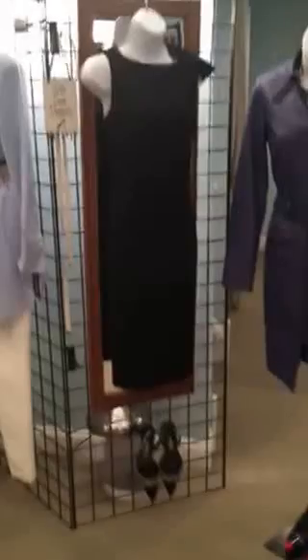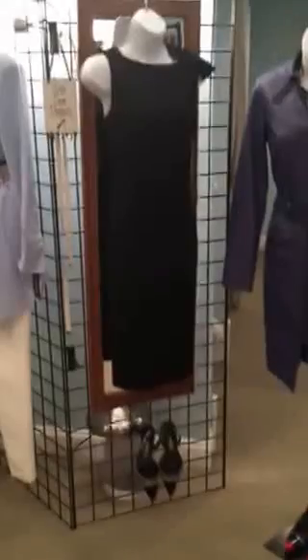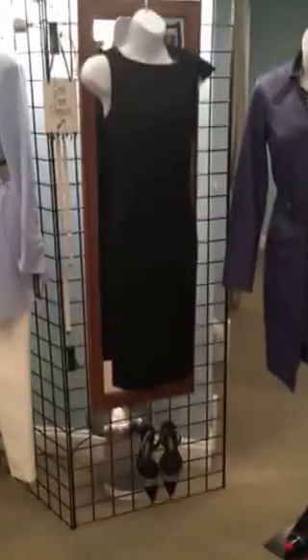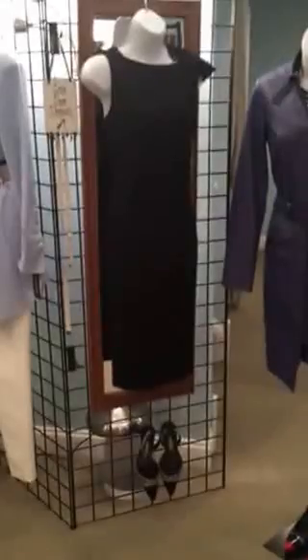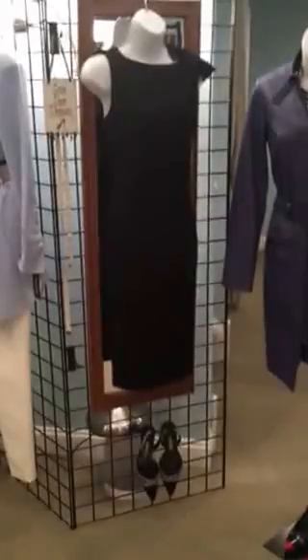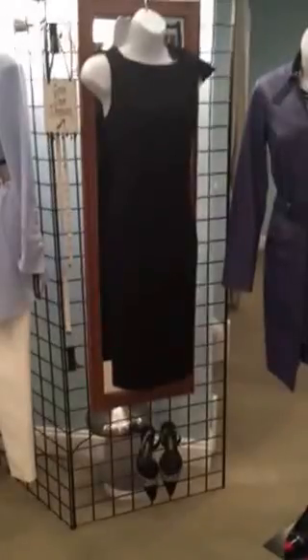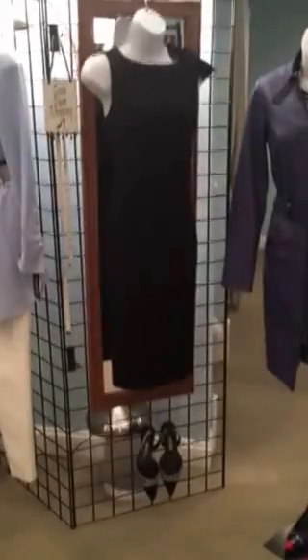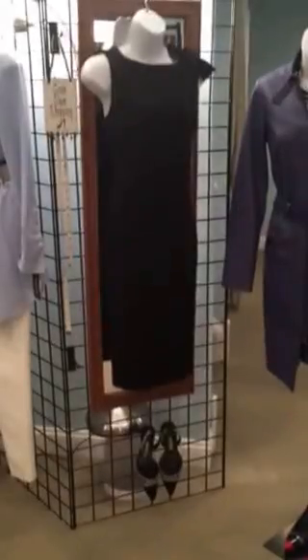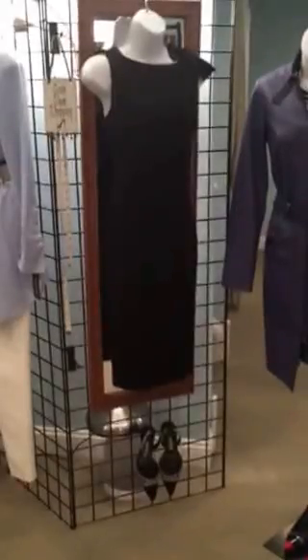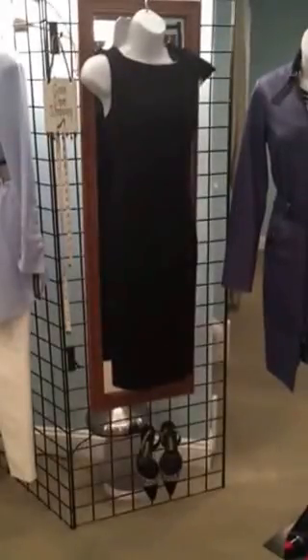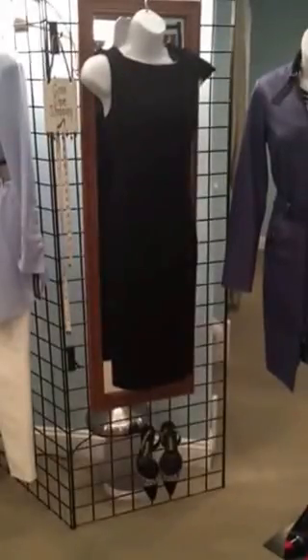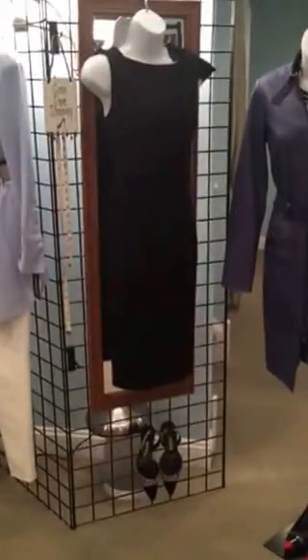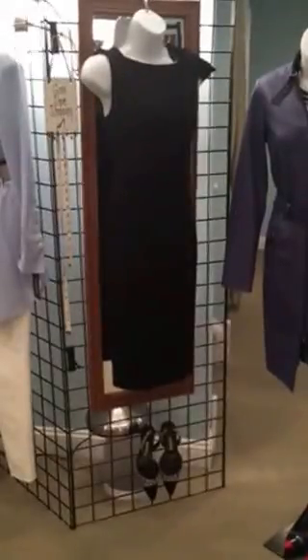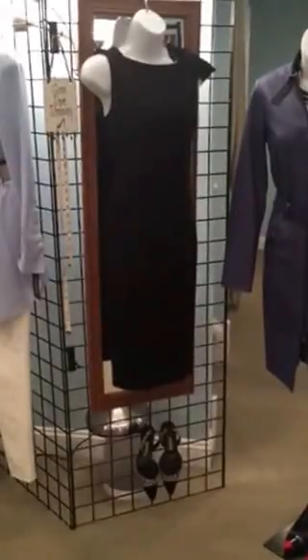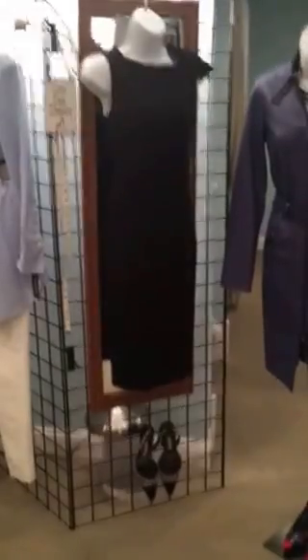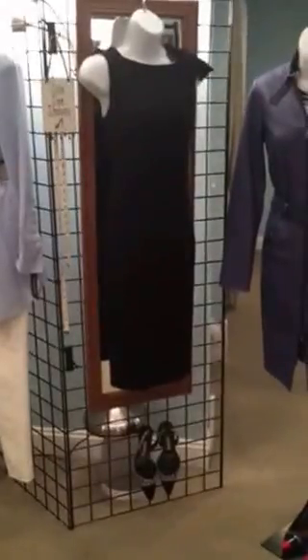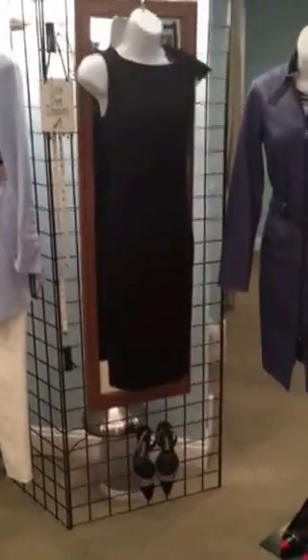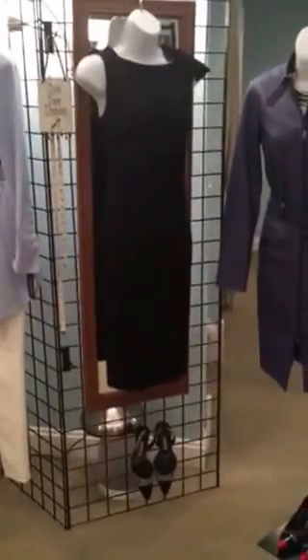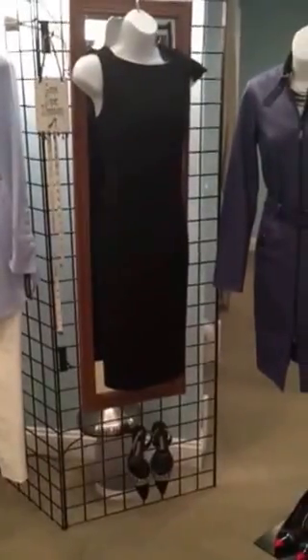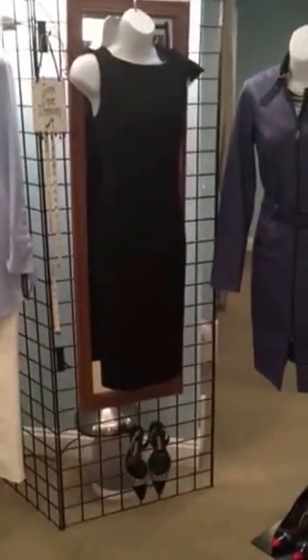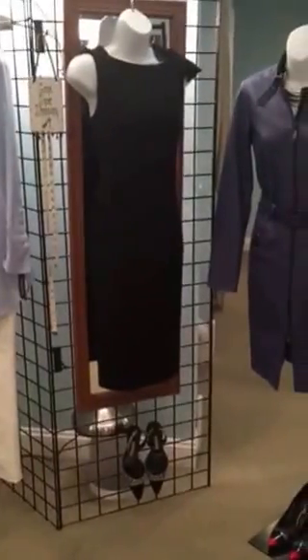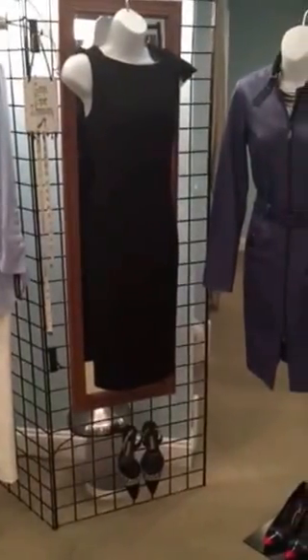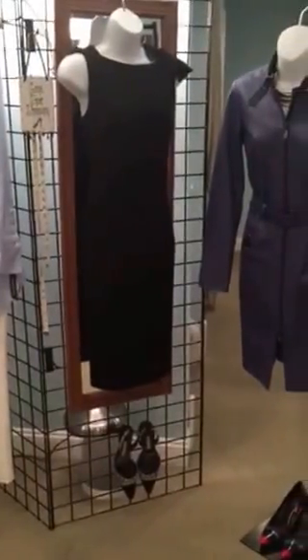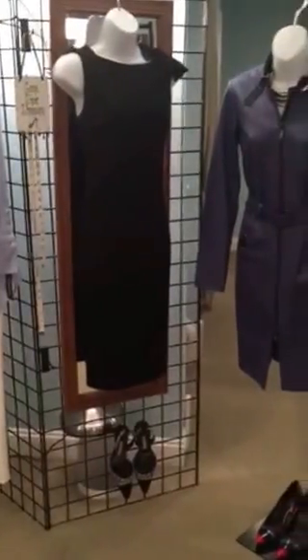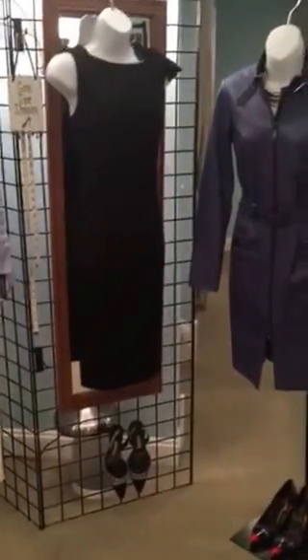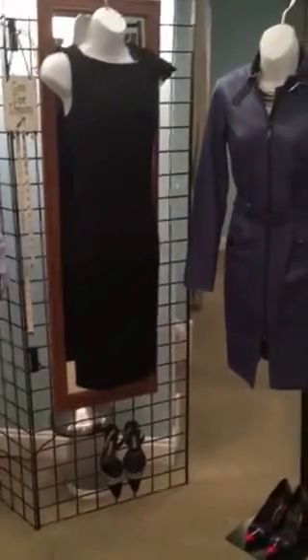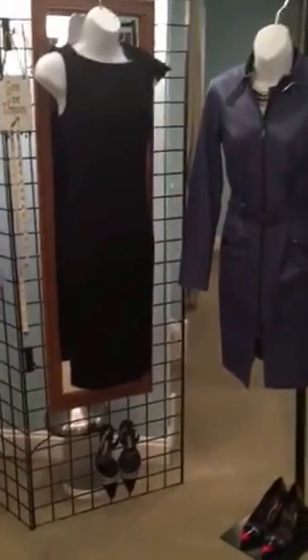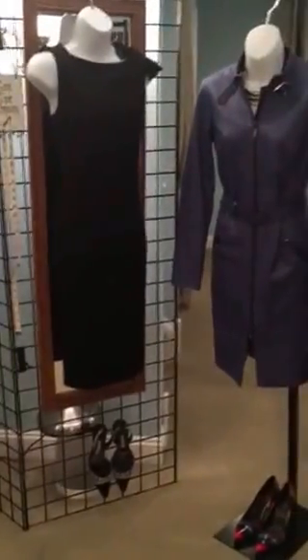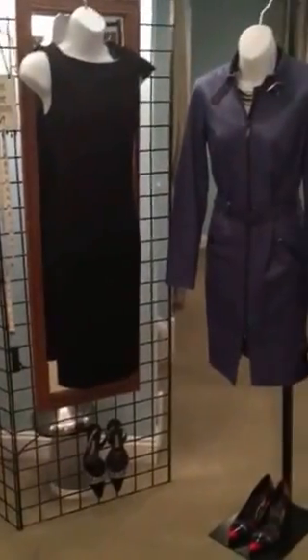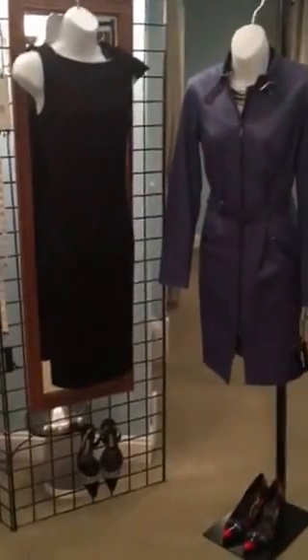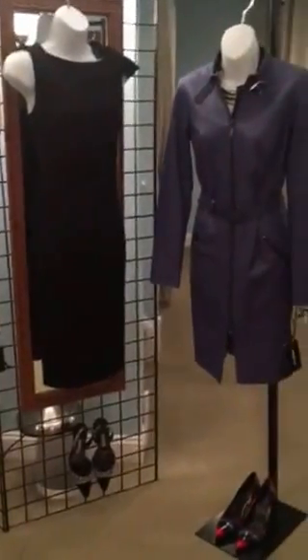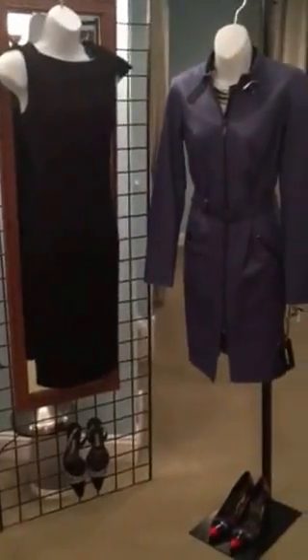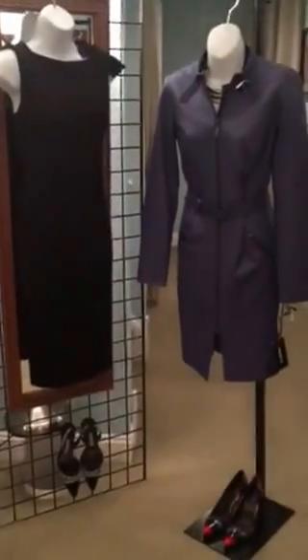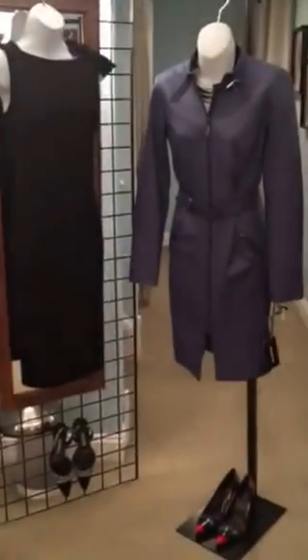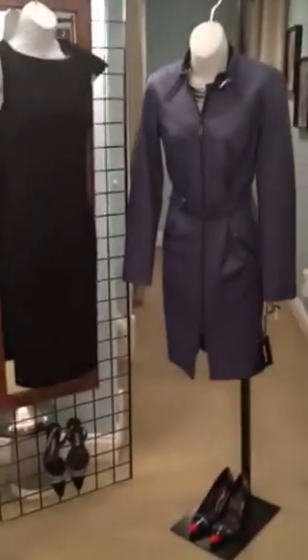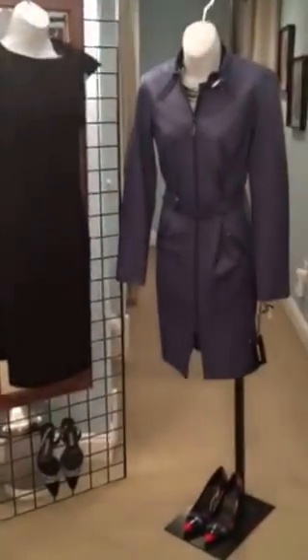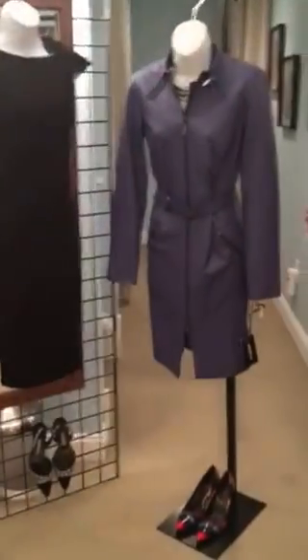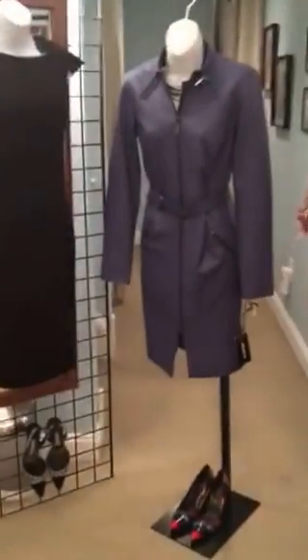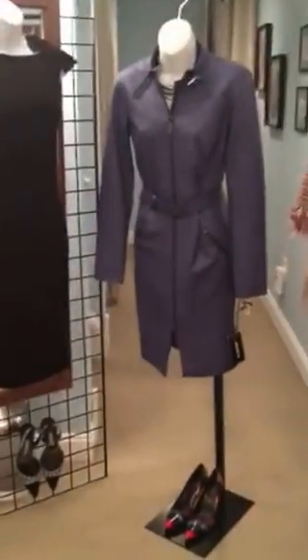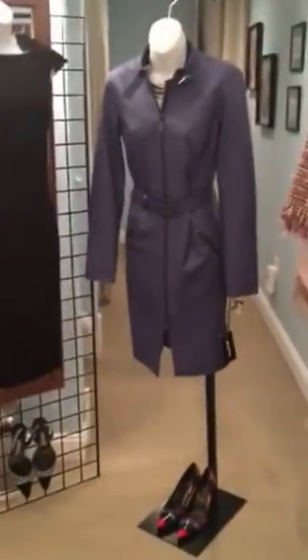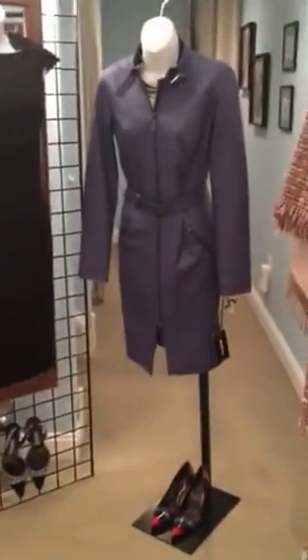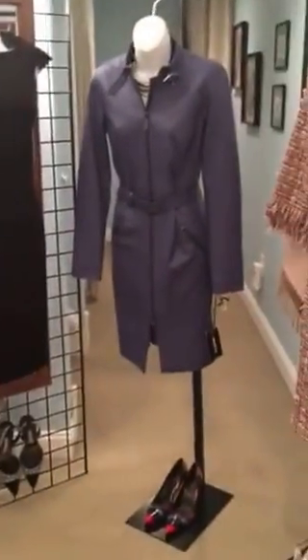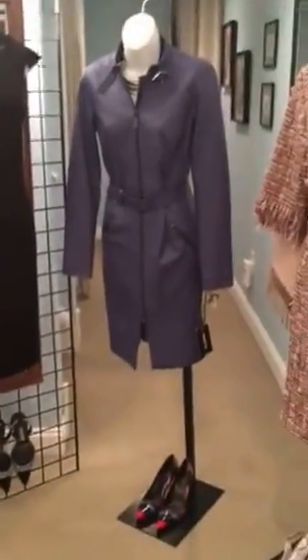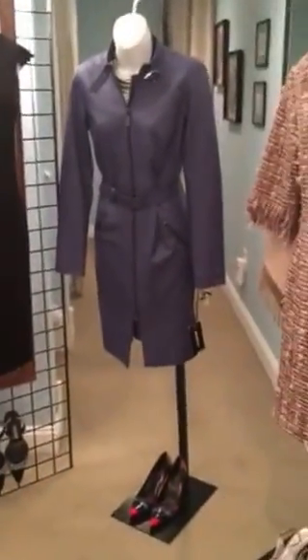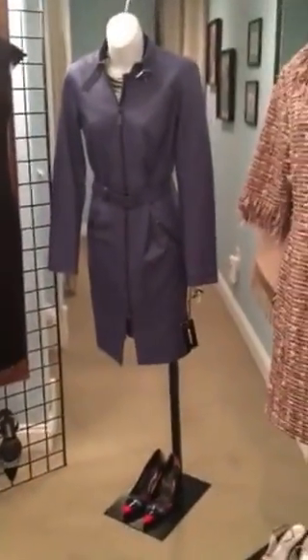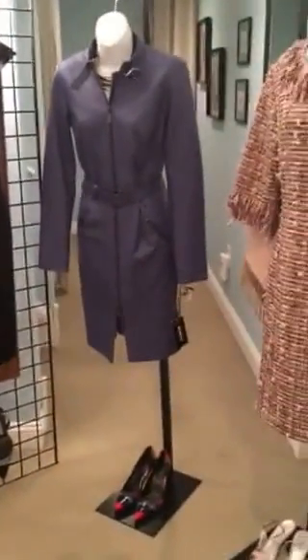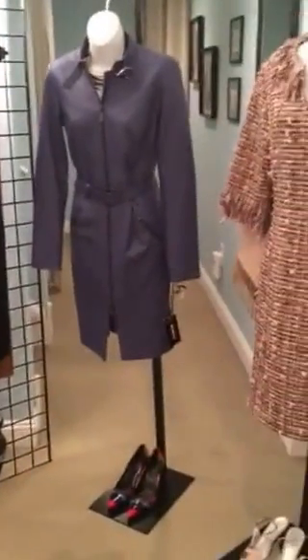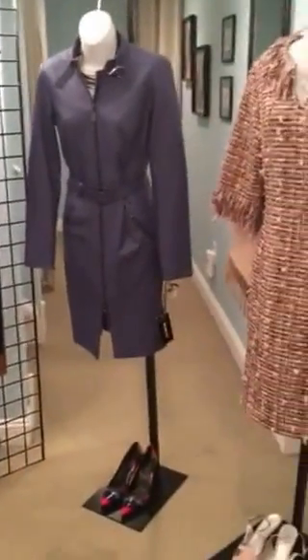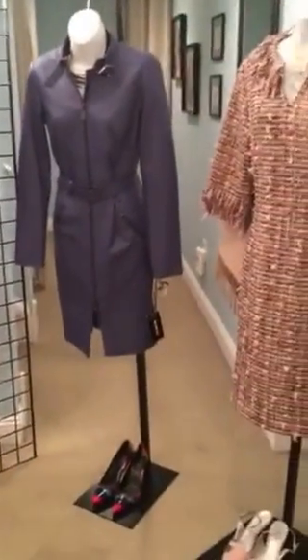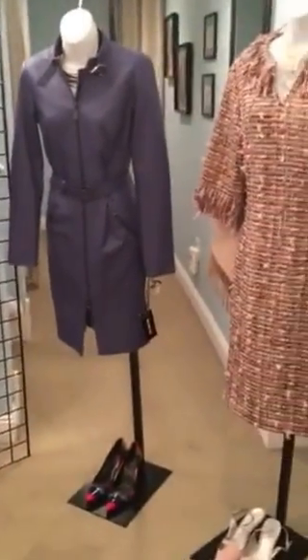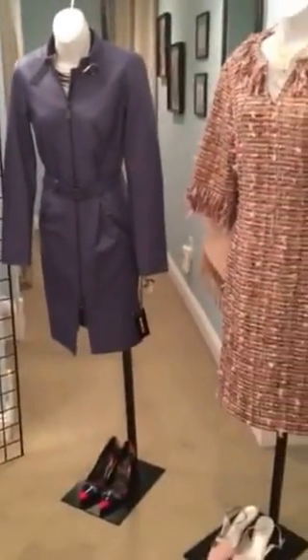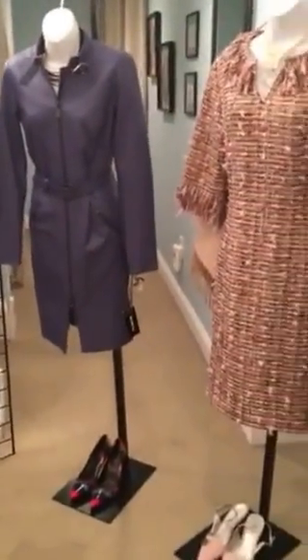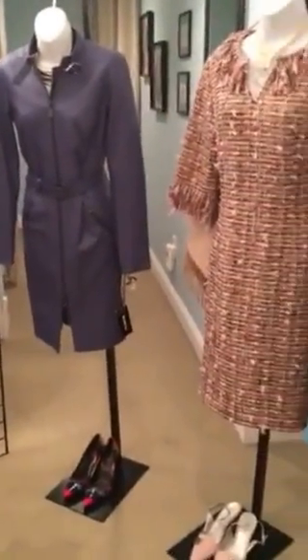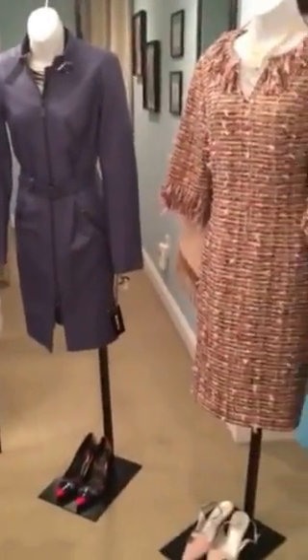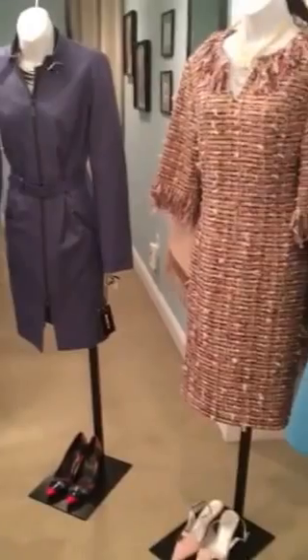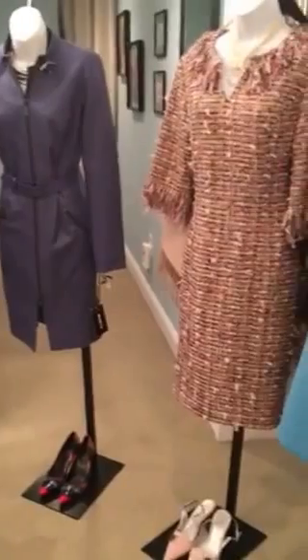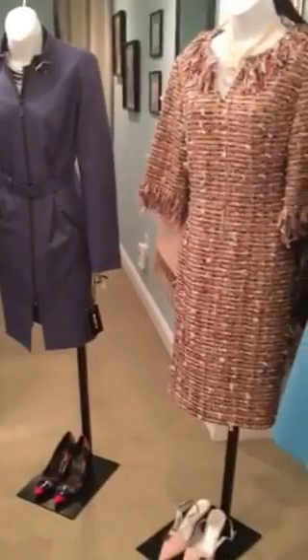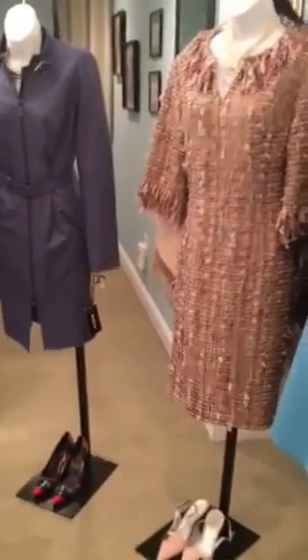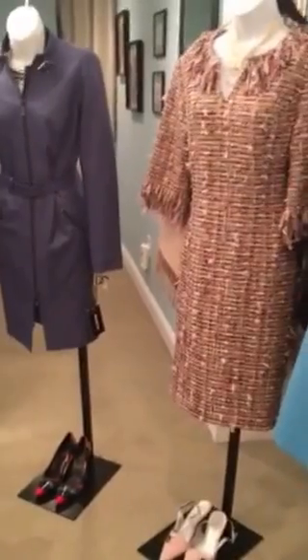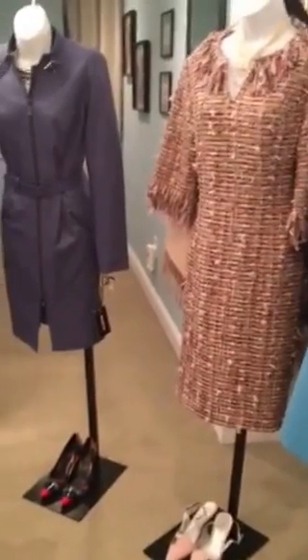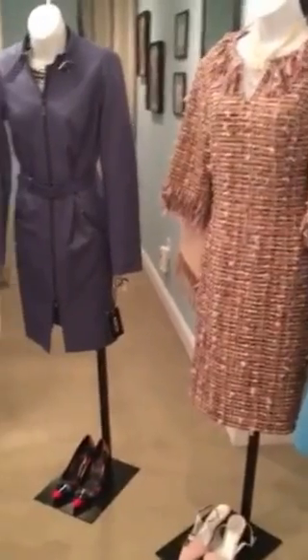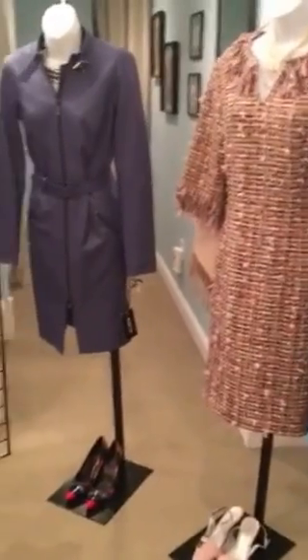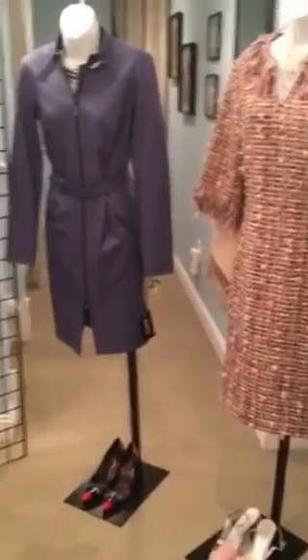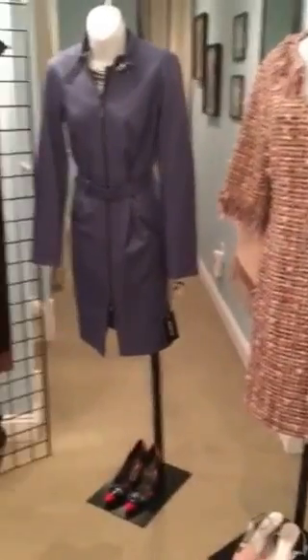Hi, this is Linda Mullen with Worth New York. I wanted to share a couple looks that we have in our fall line.